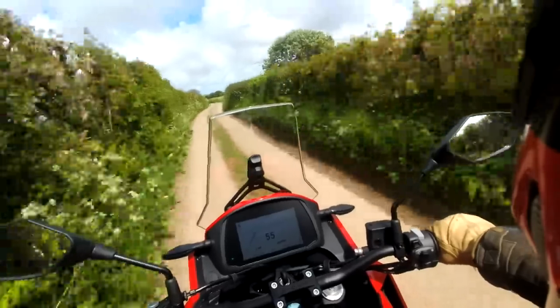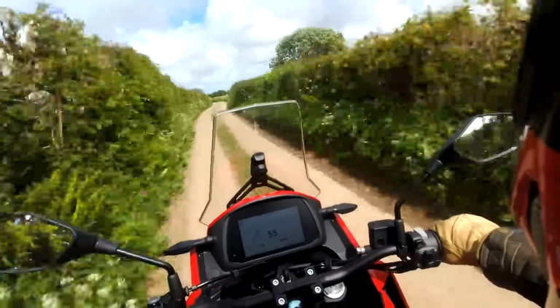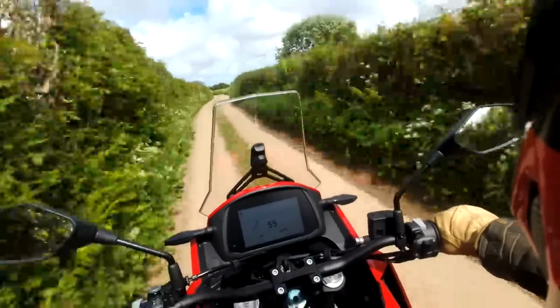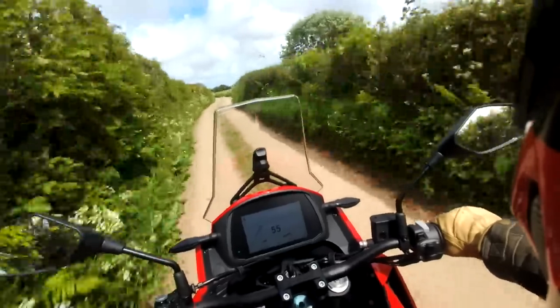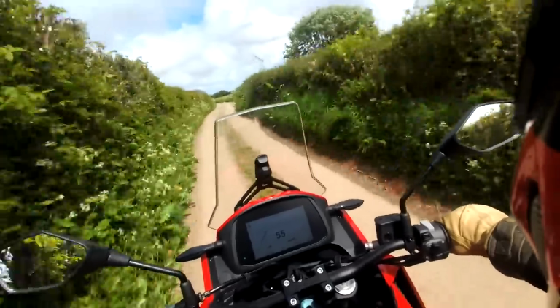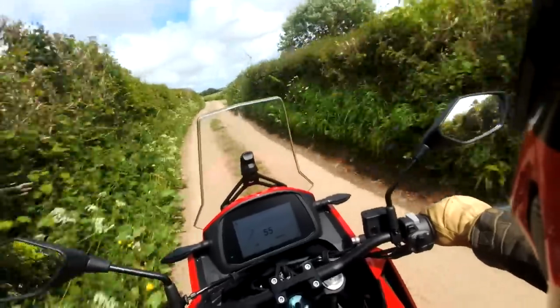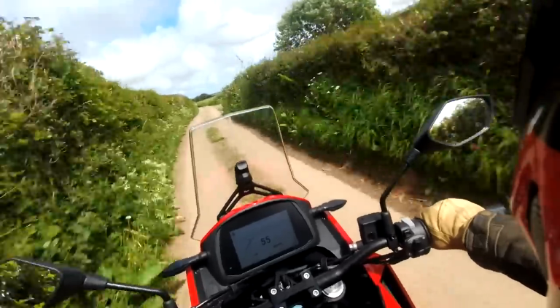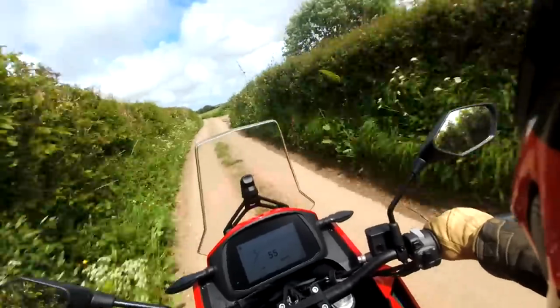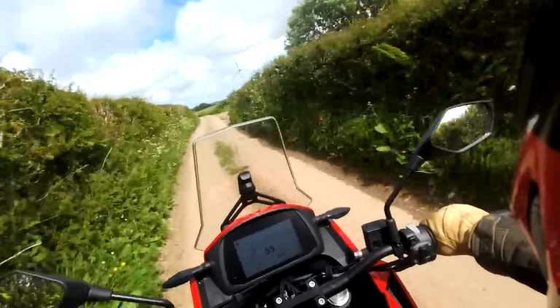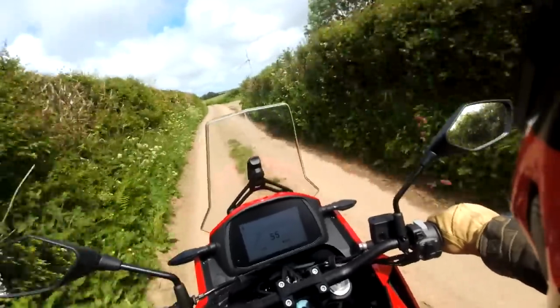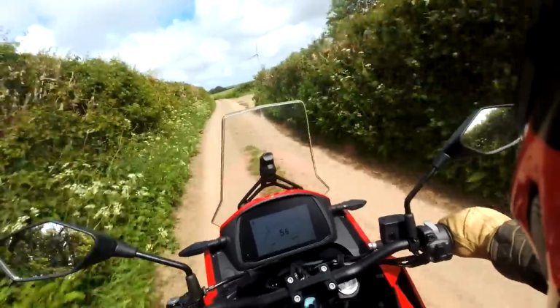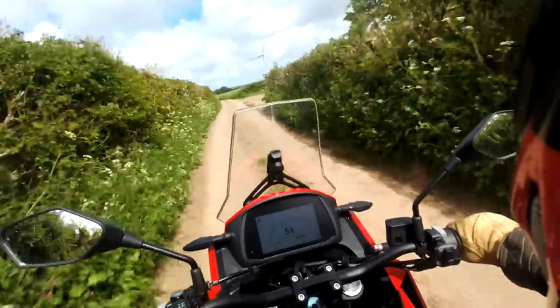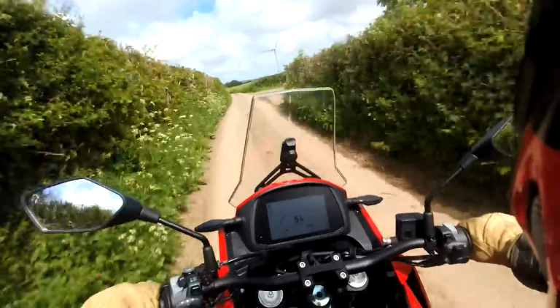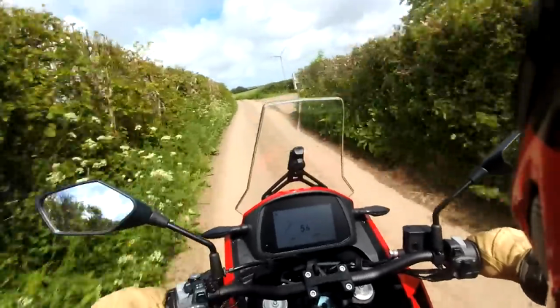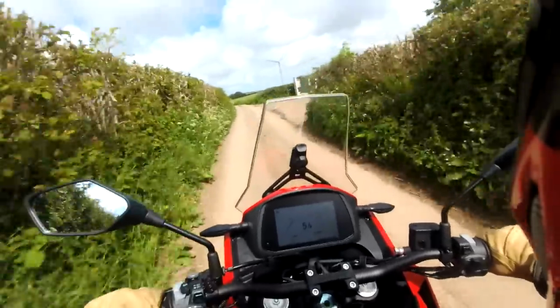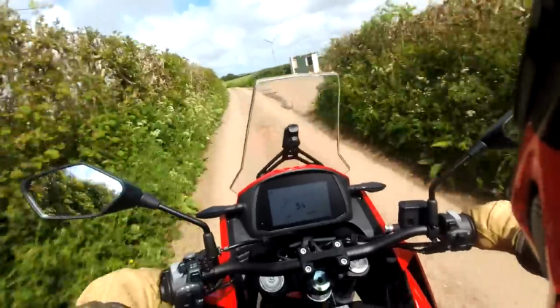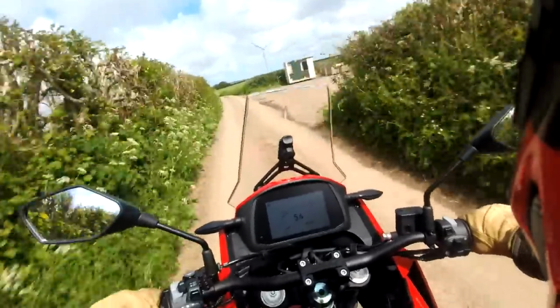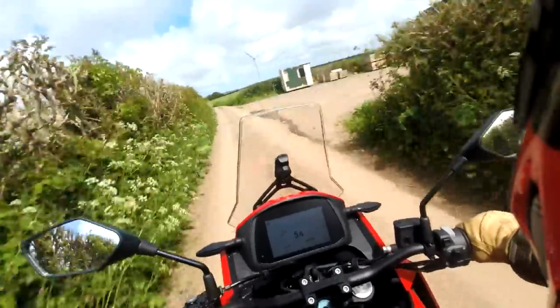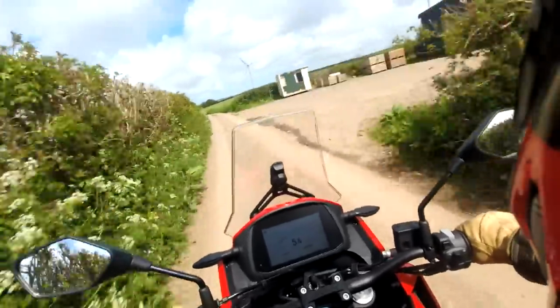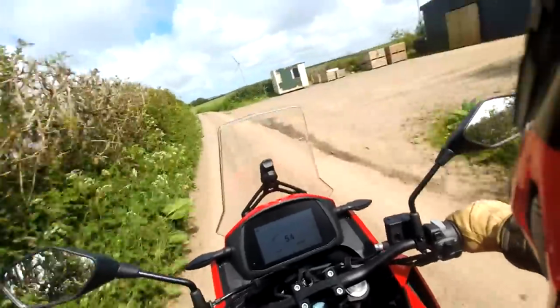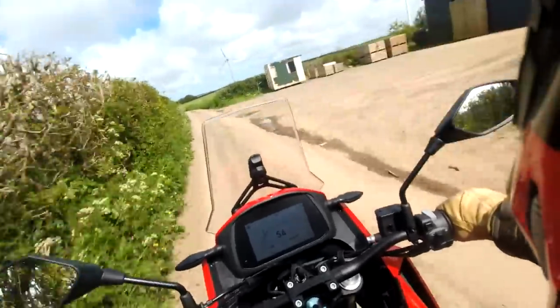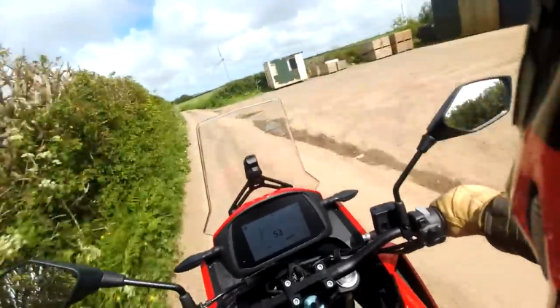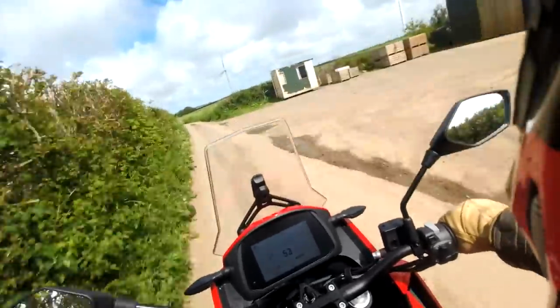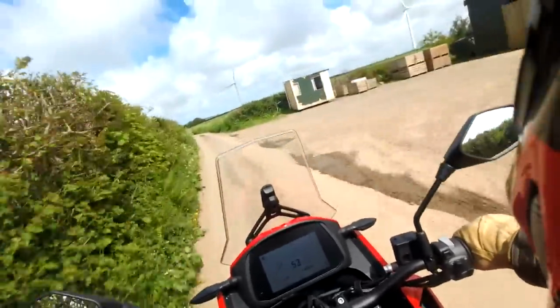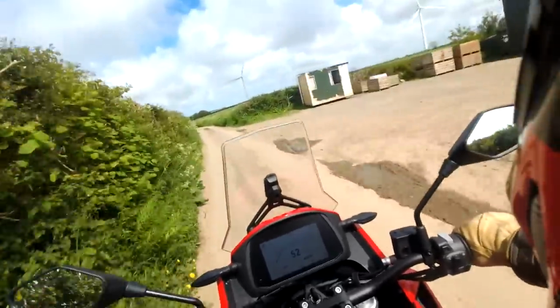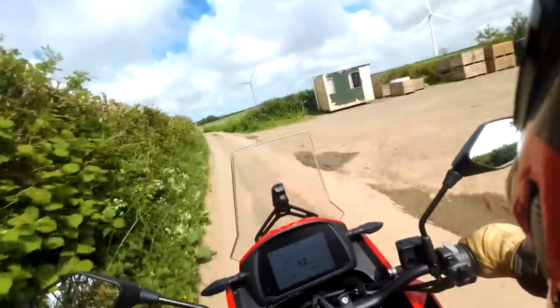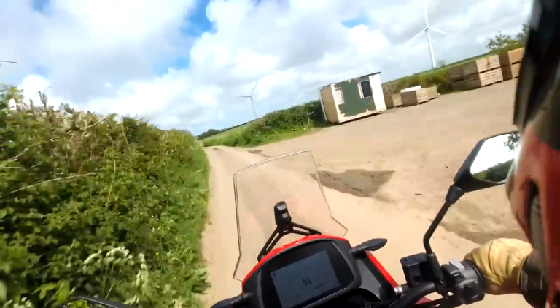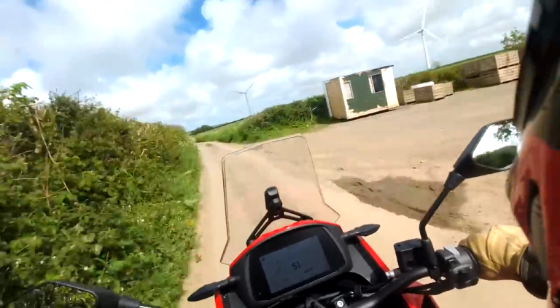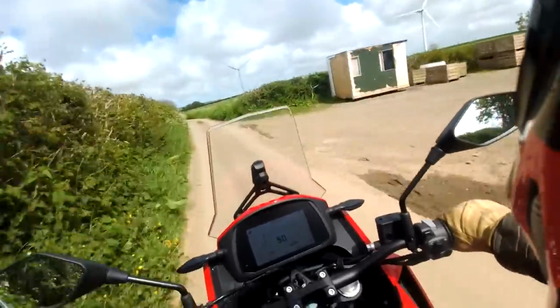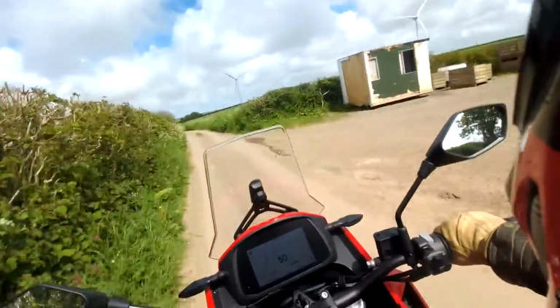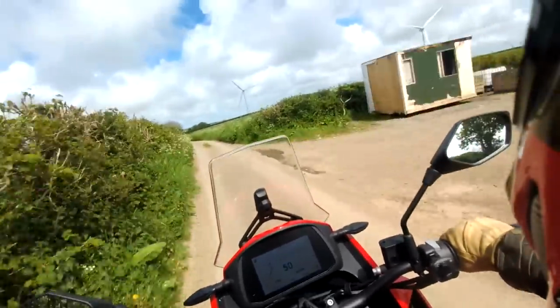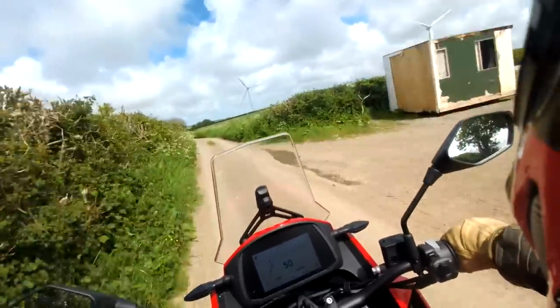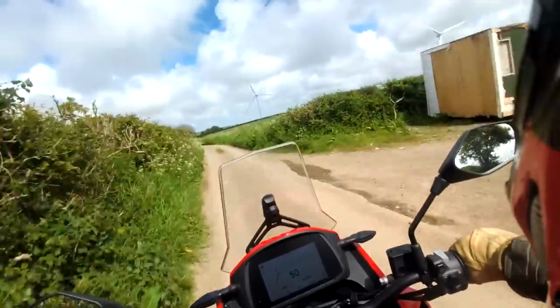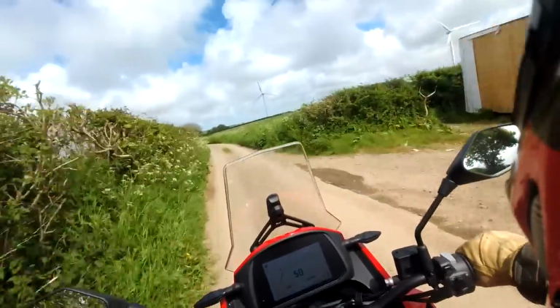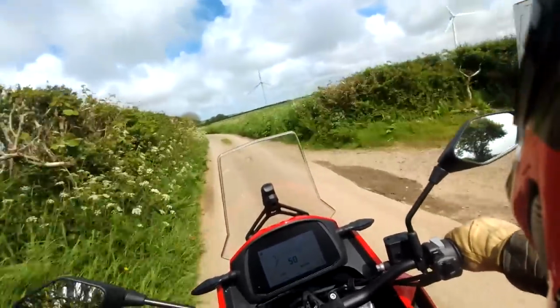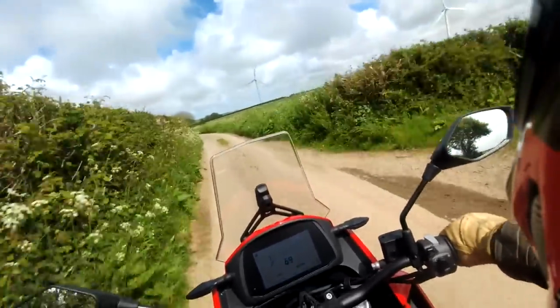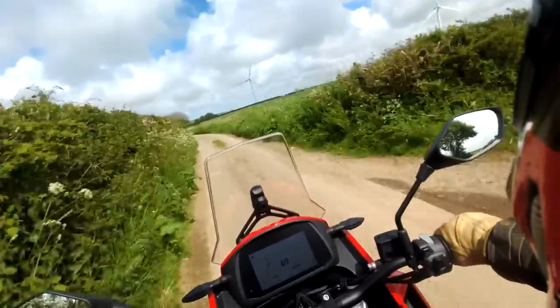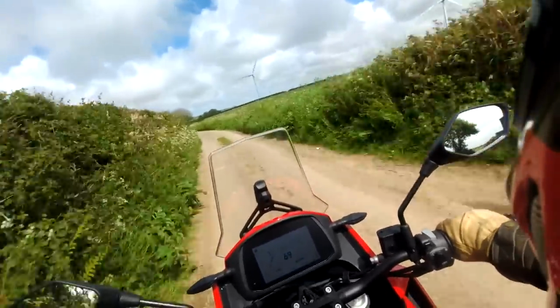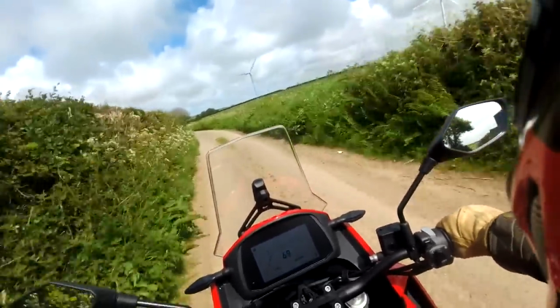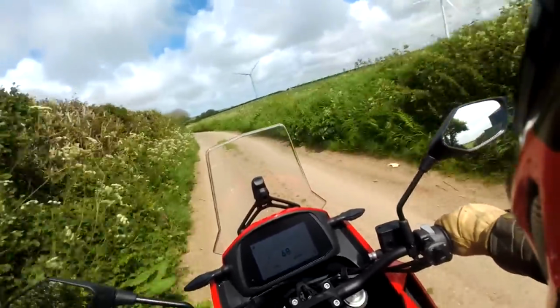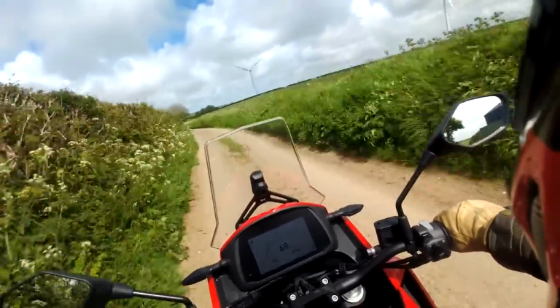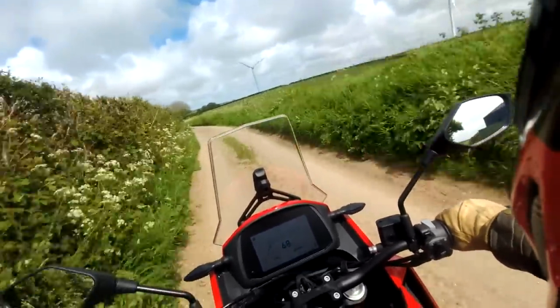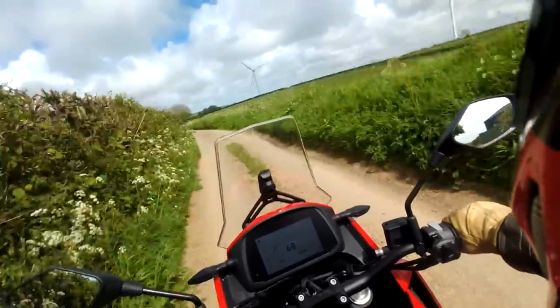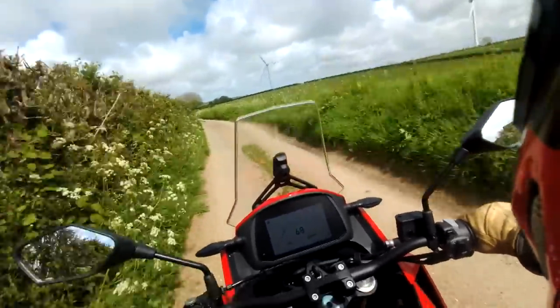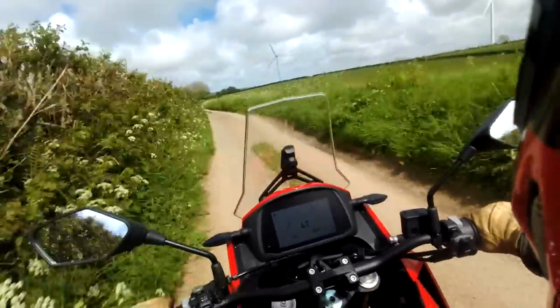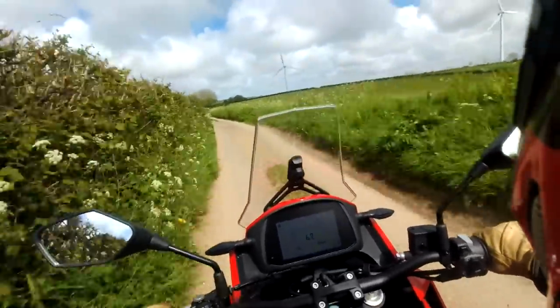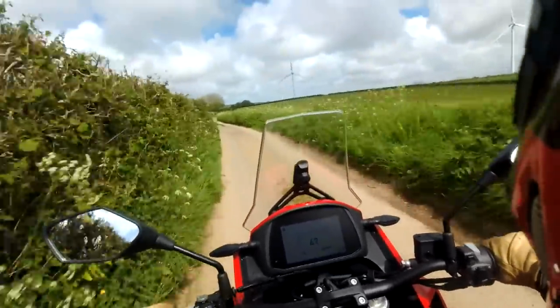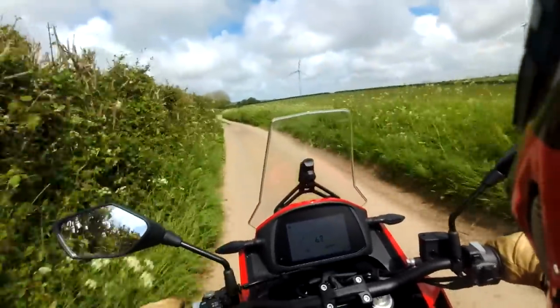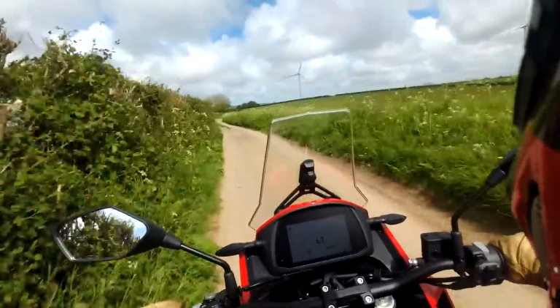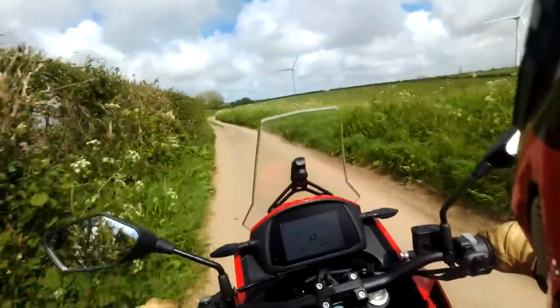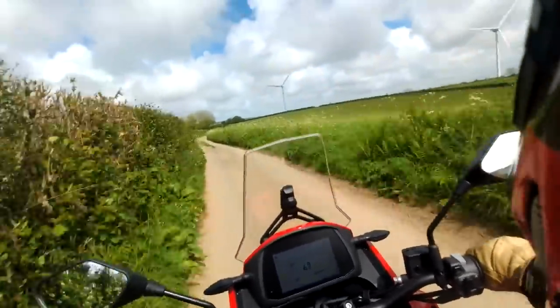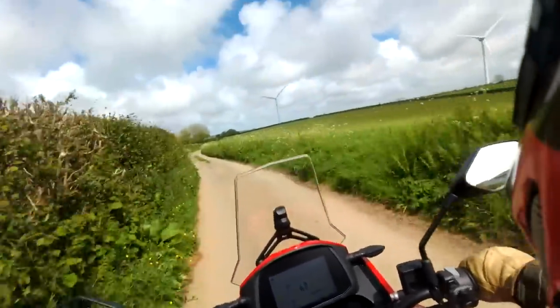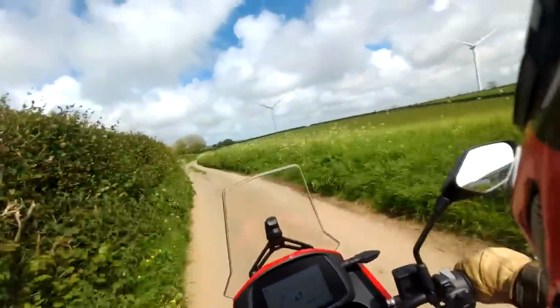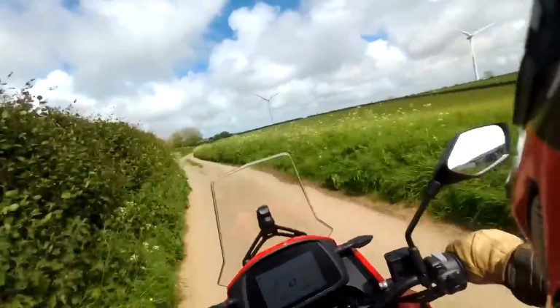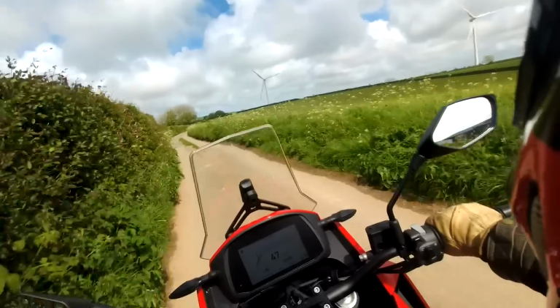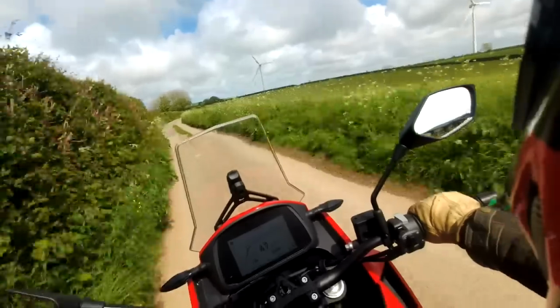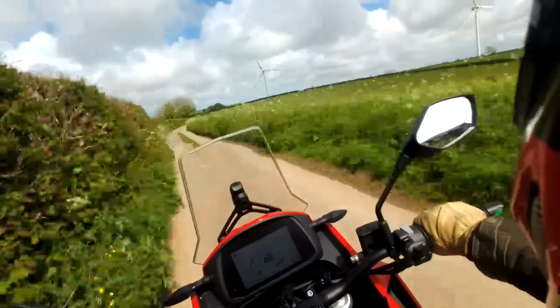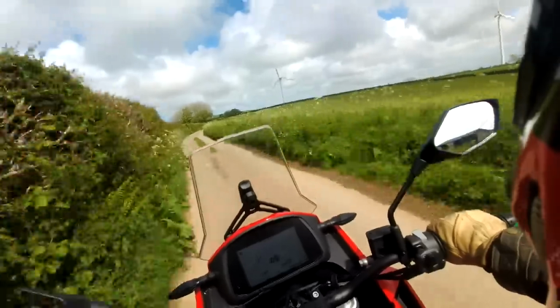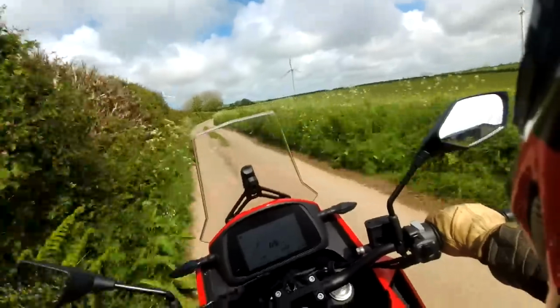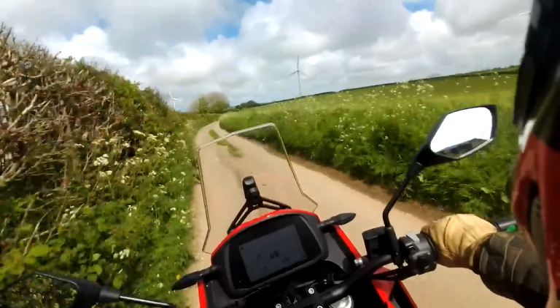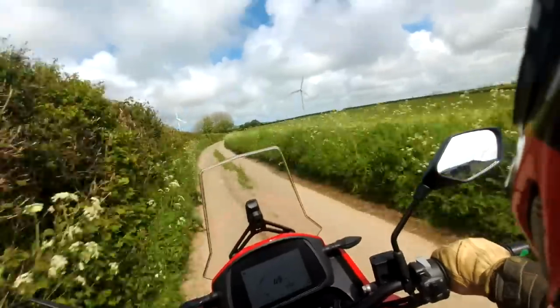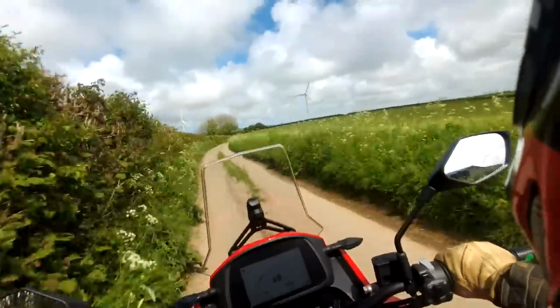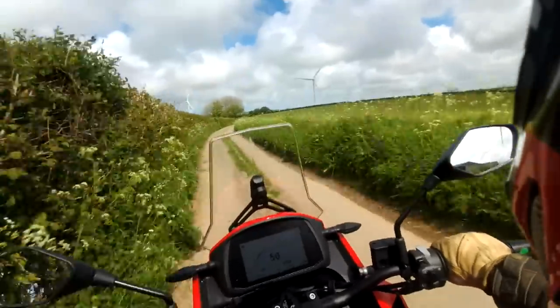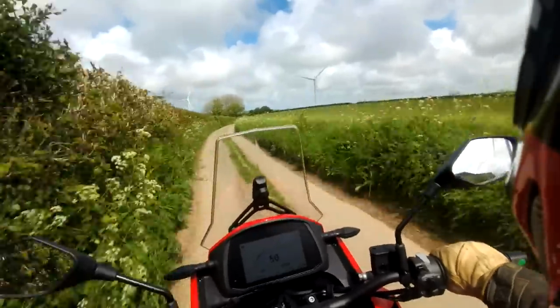It has got tubeless rims. It has got tyre pressure sensors. It has got a rear rack. So it has got a few little bits on it.